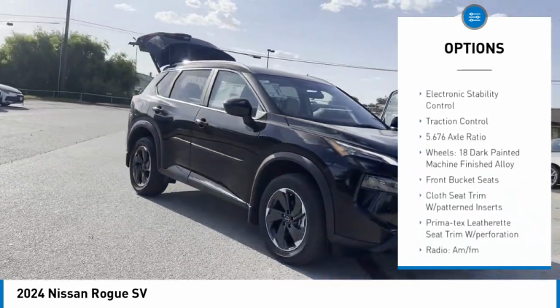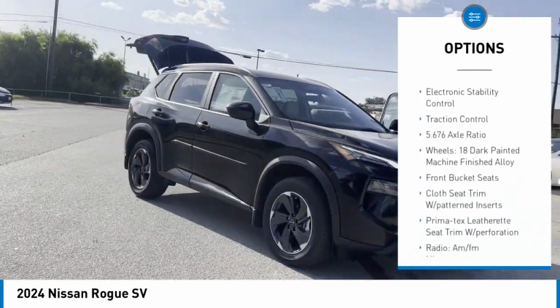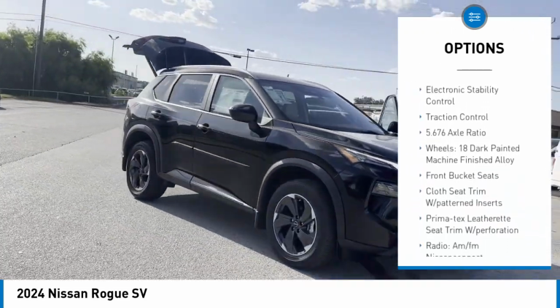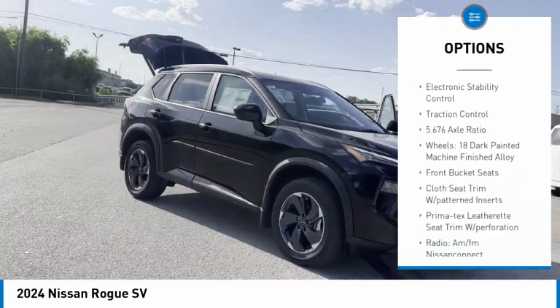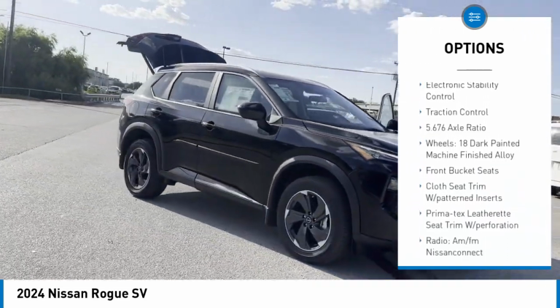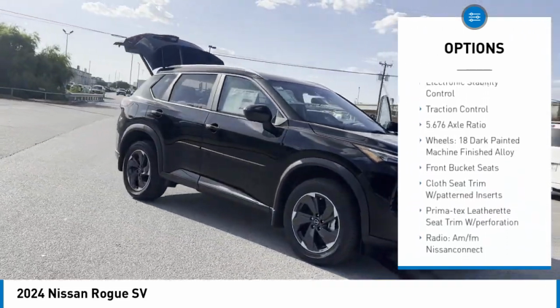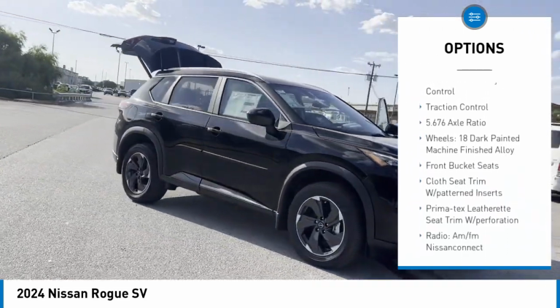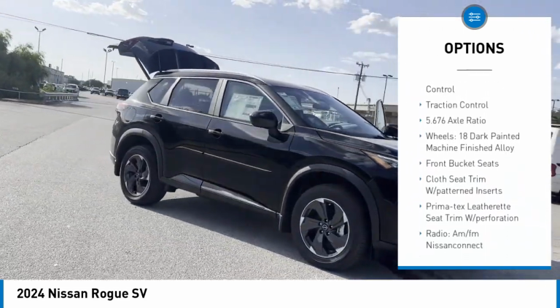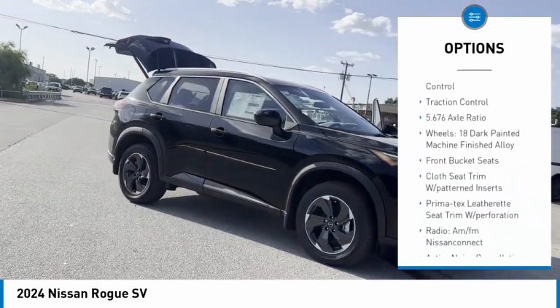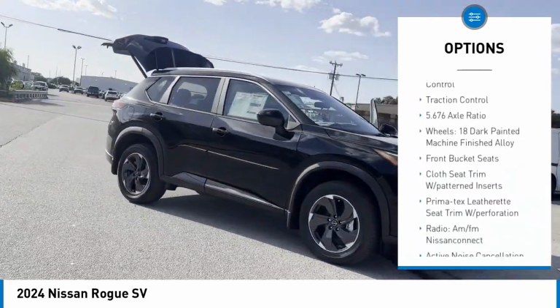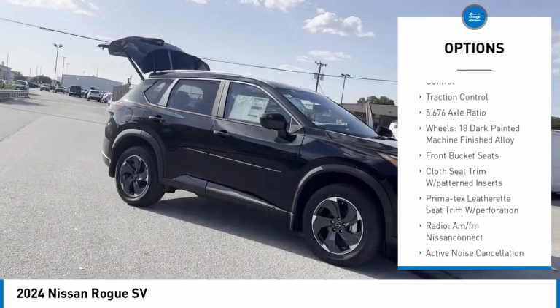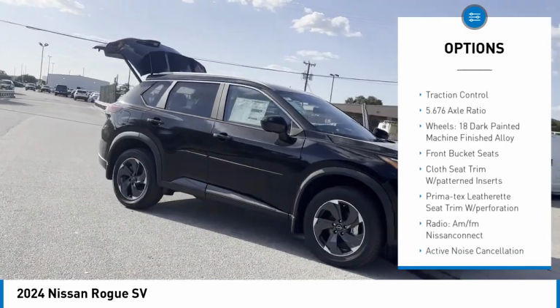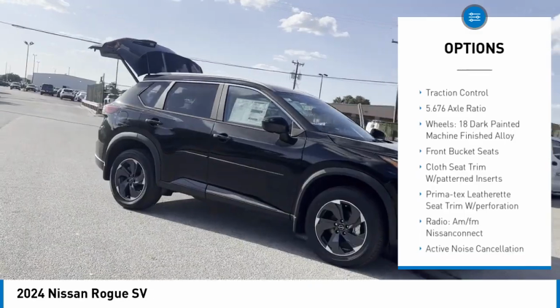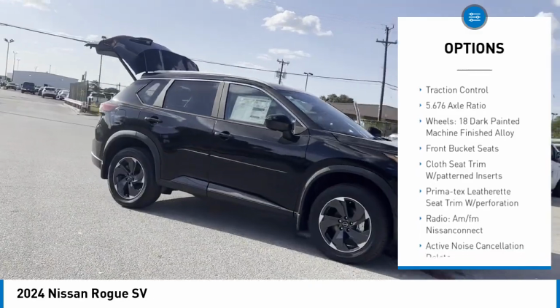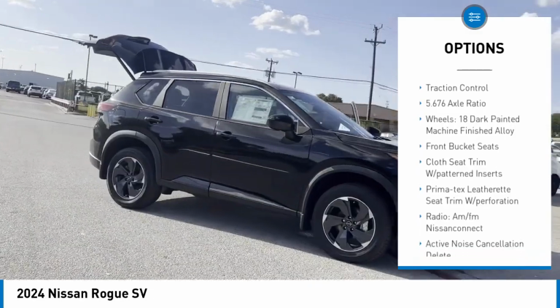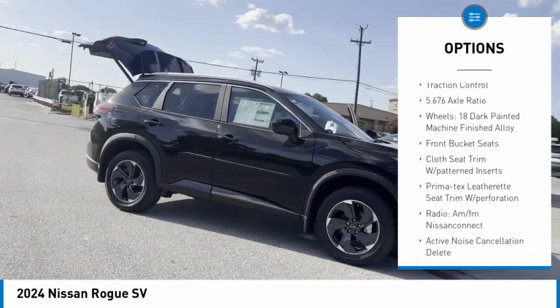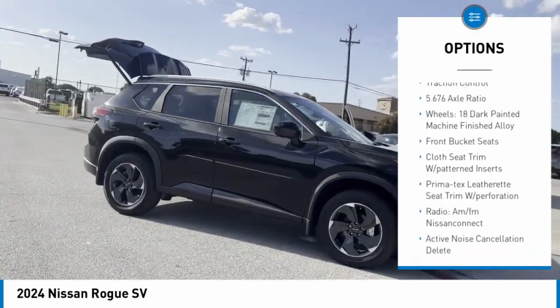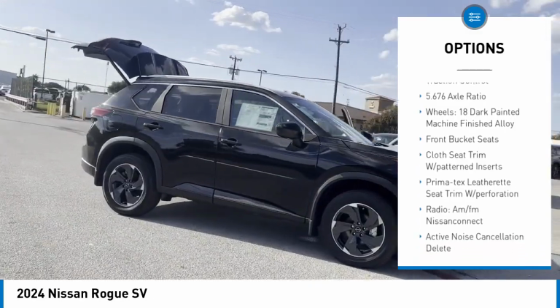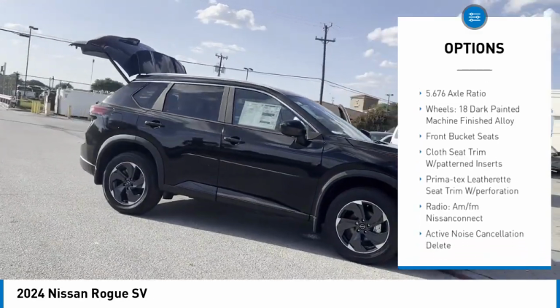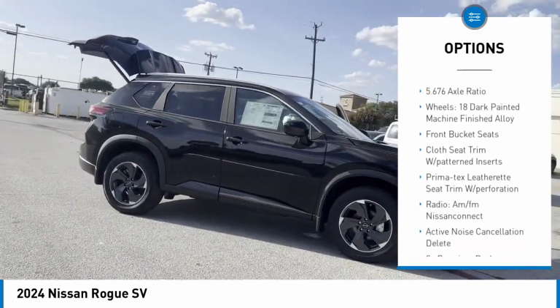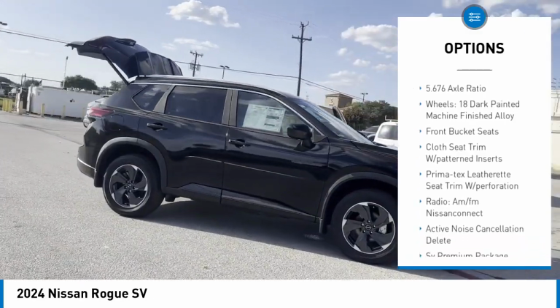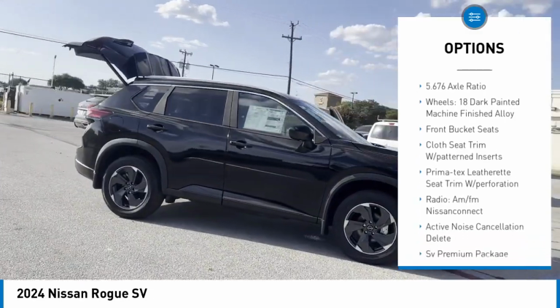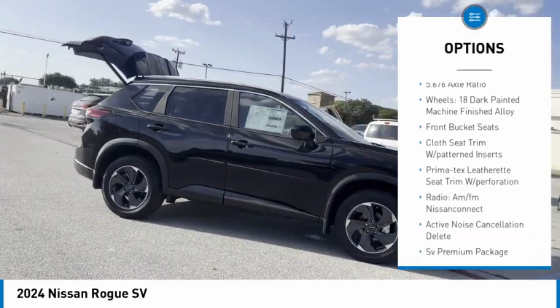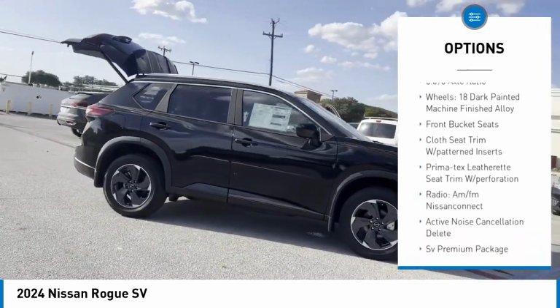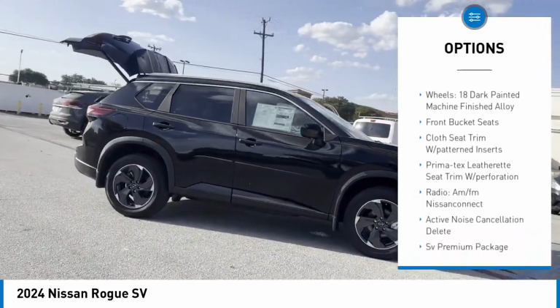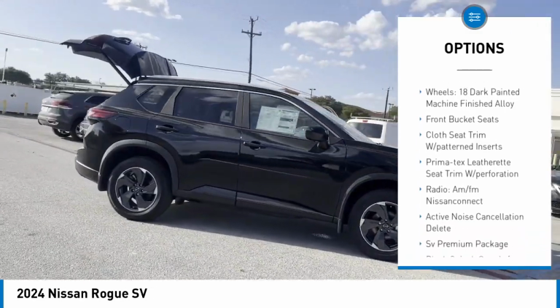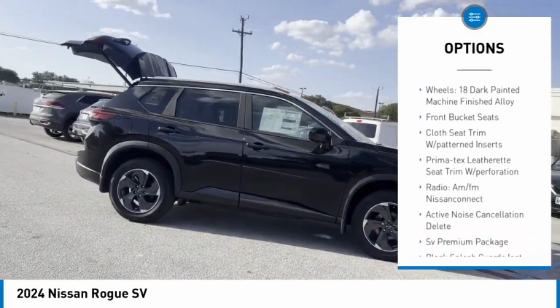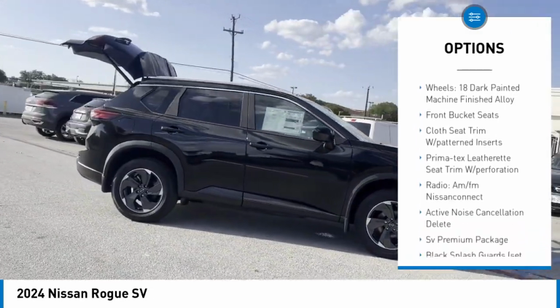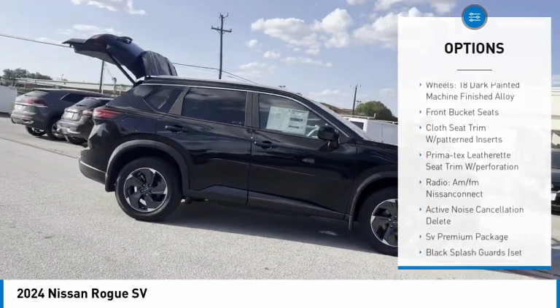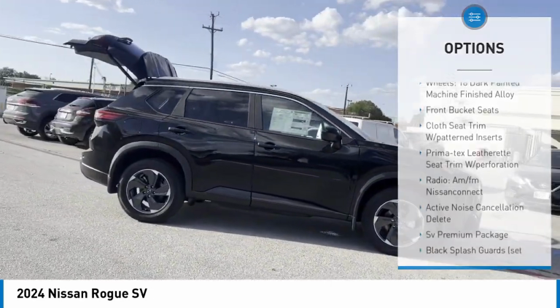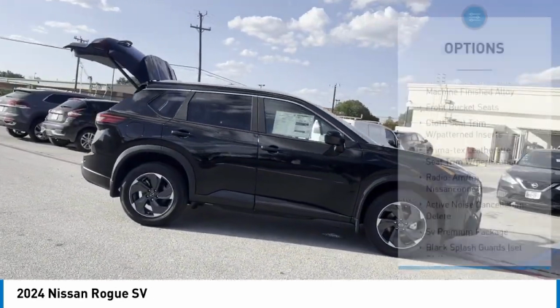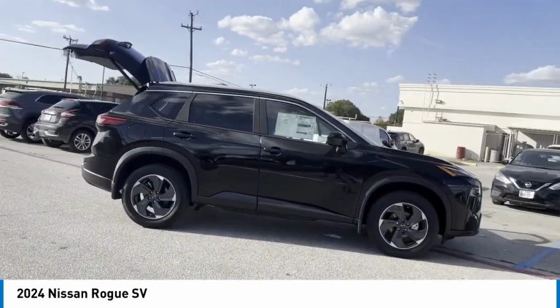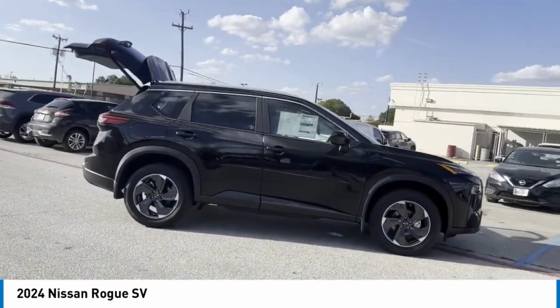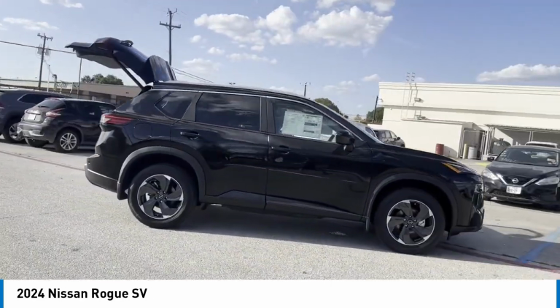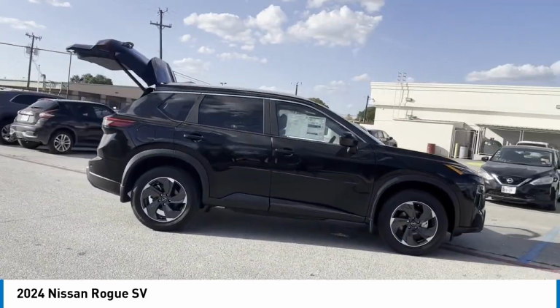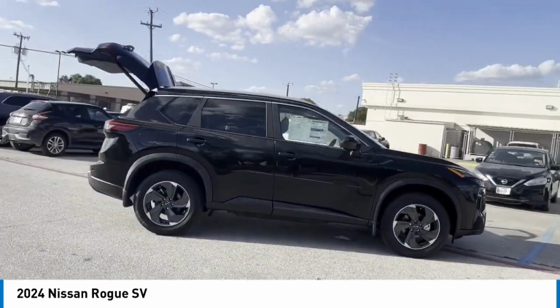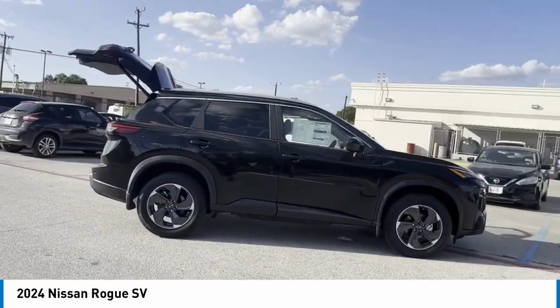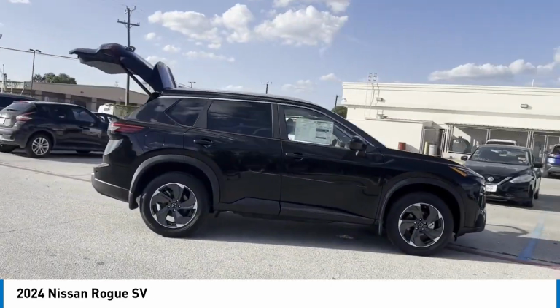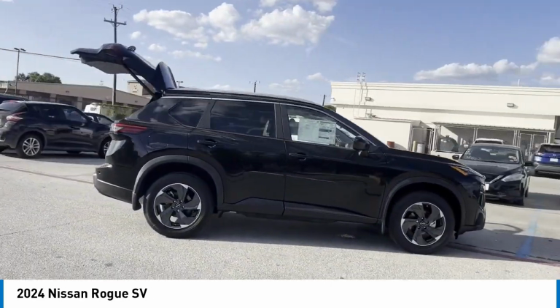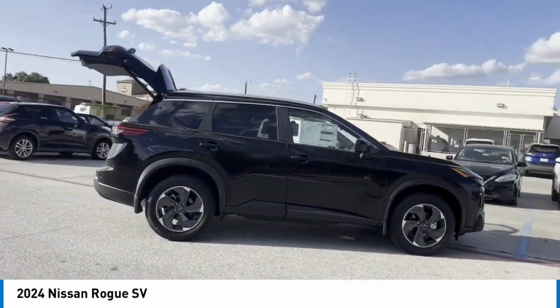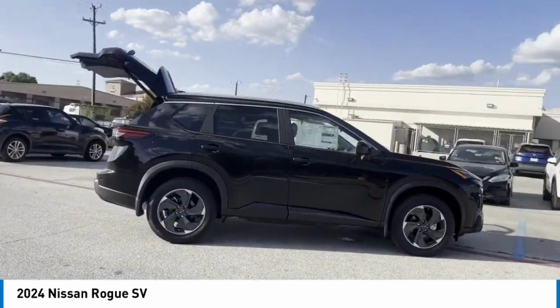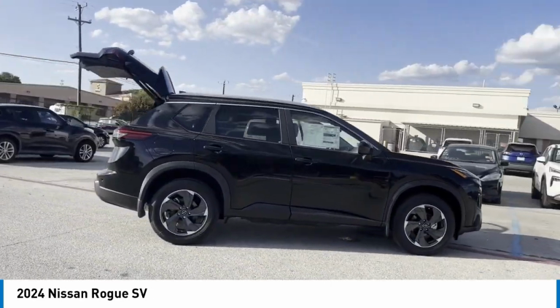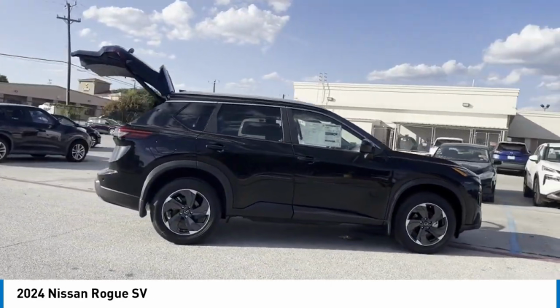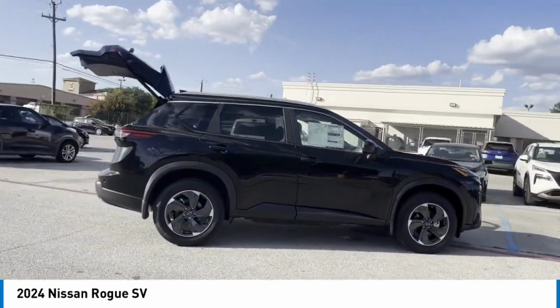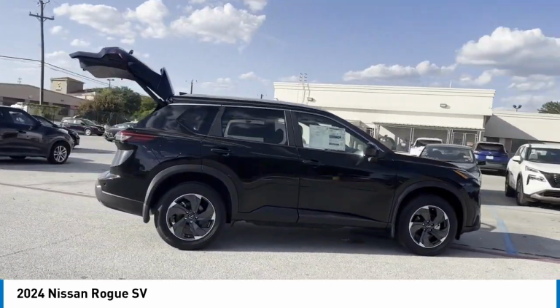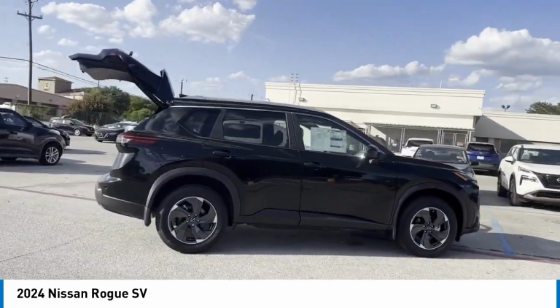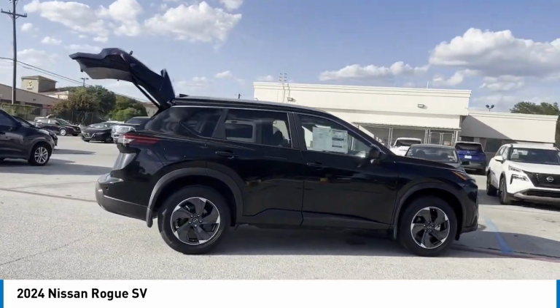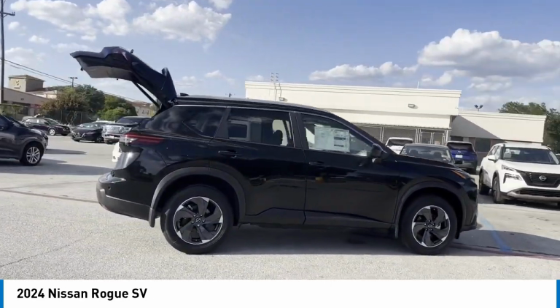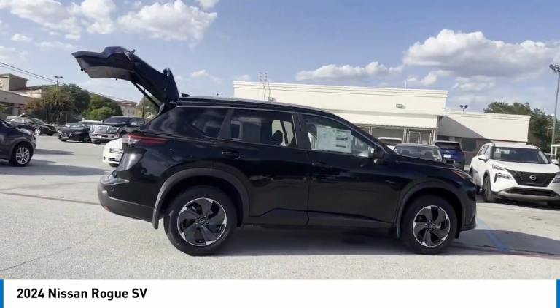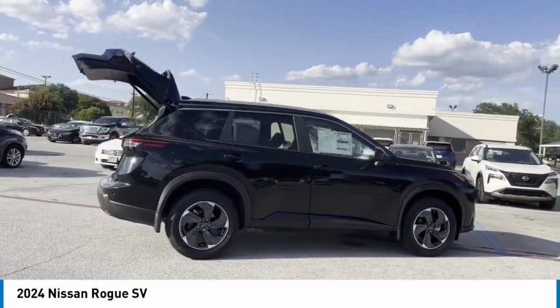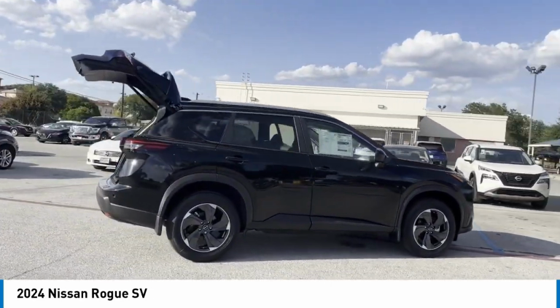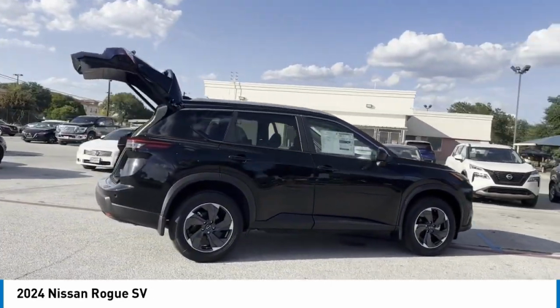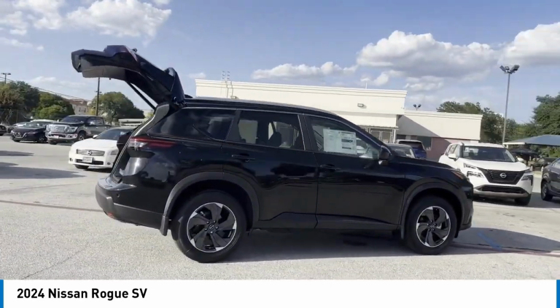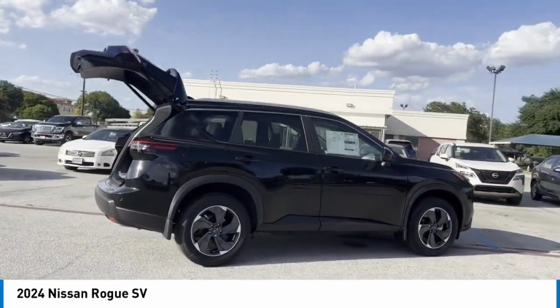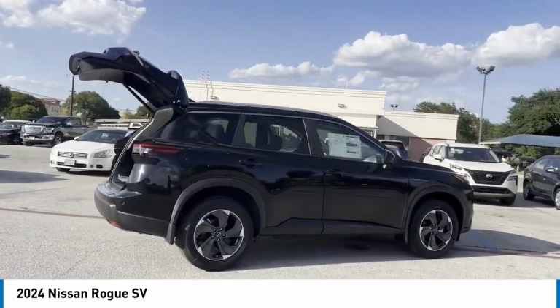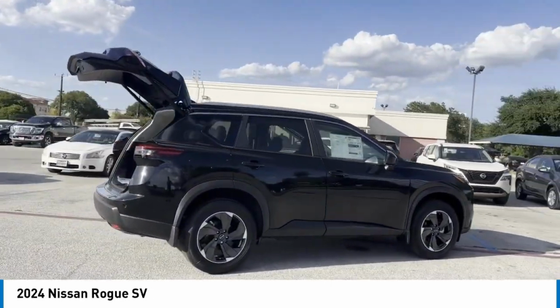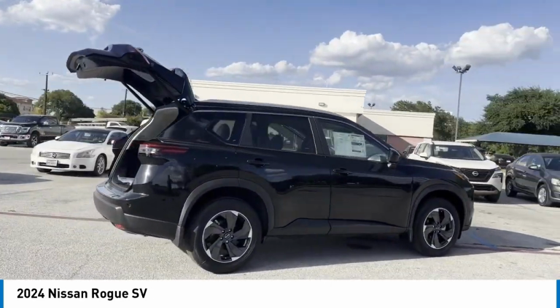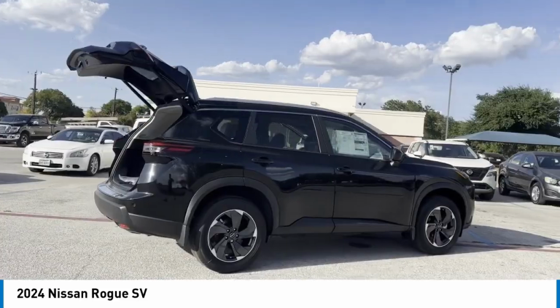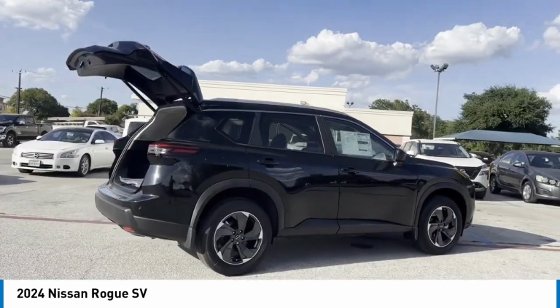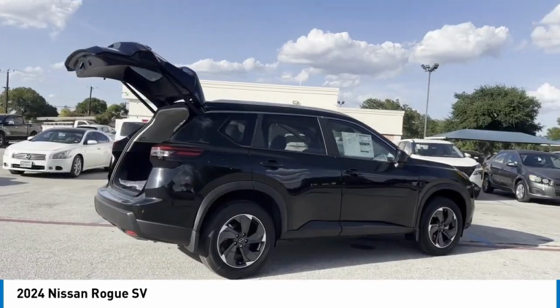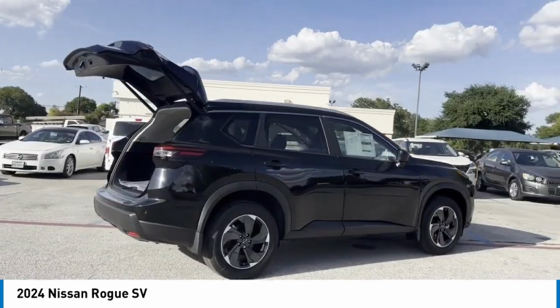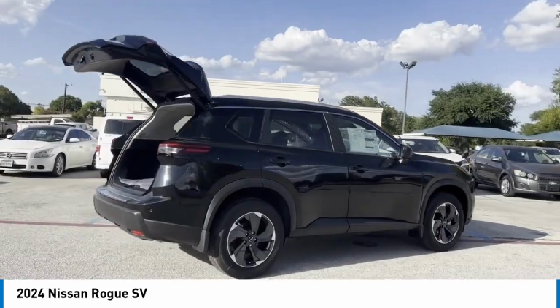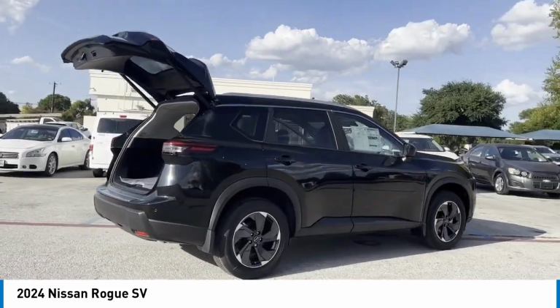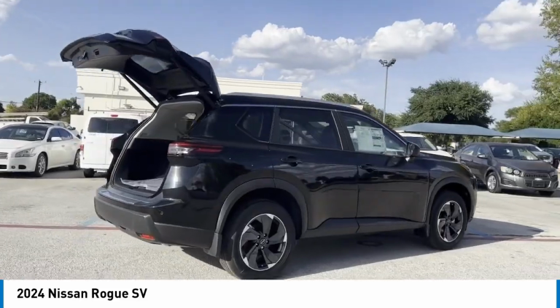Remote keyless entry, speed control, four-wheel disc brakes, electronic stability control, traction control.